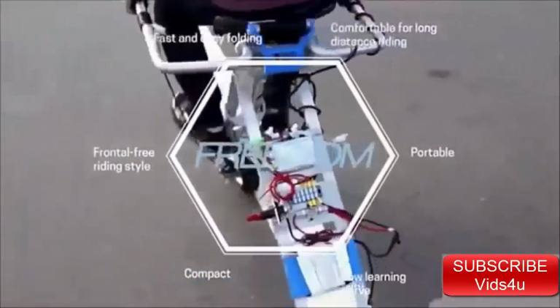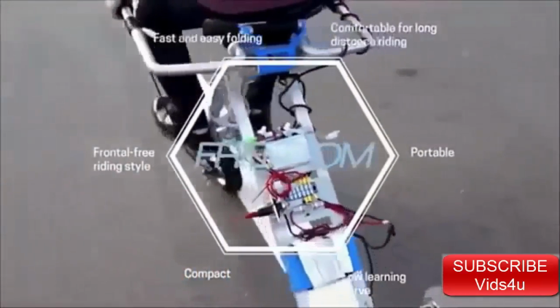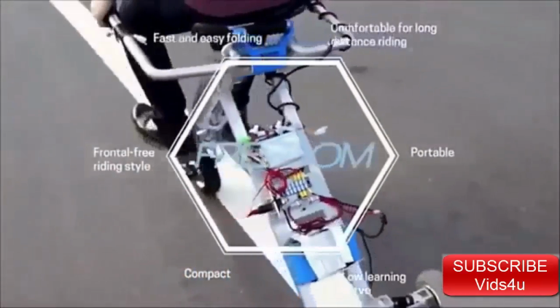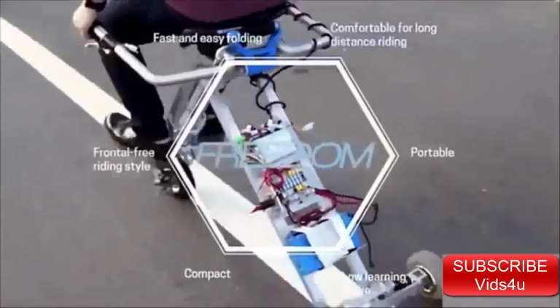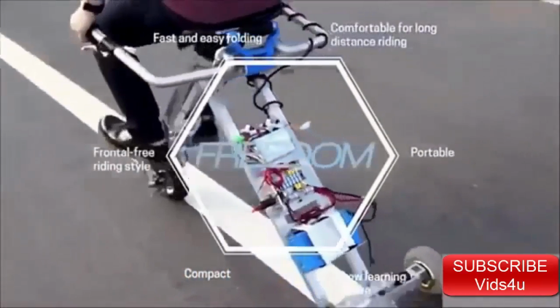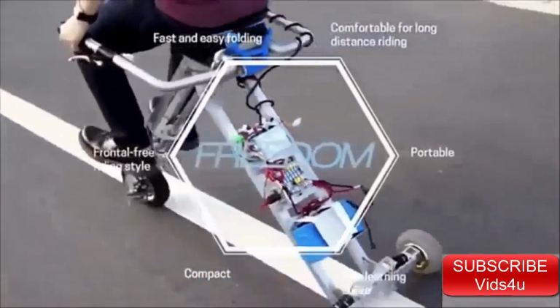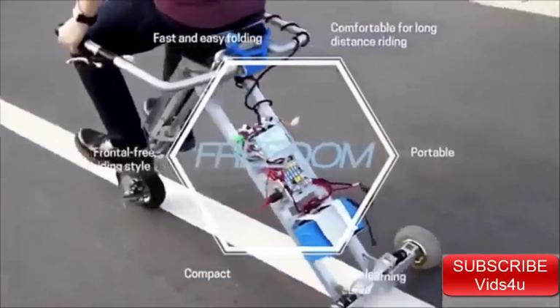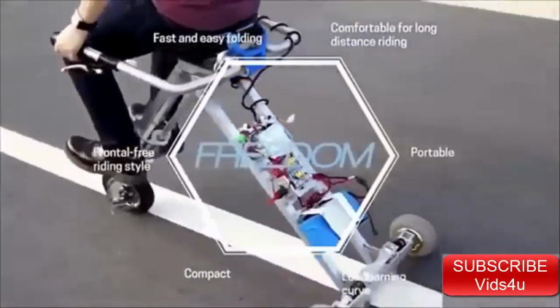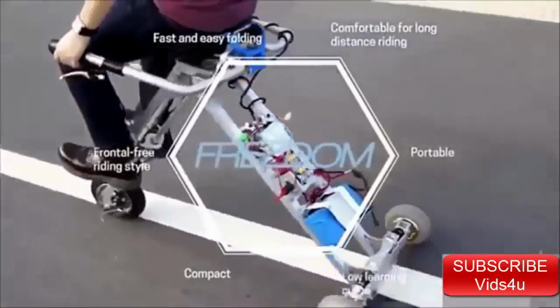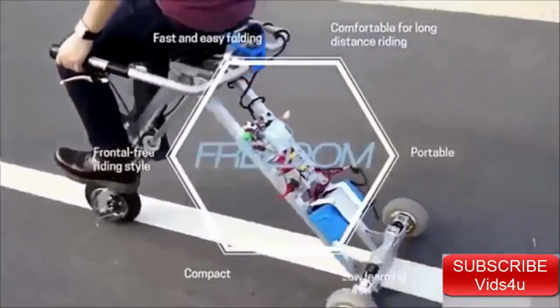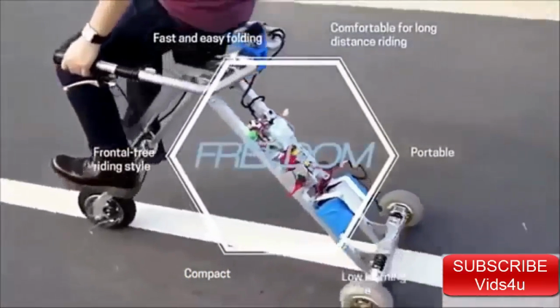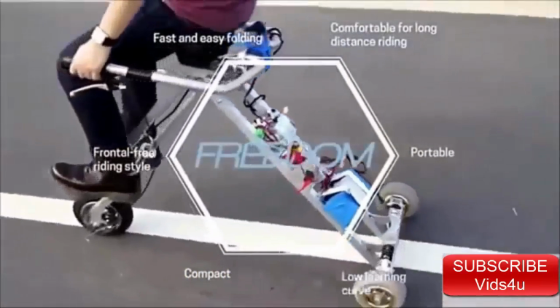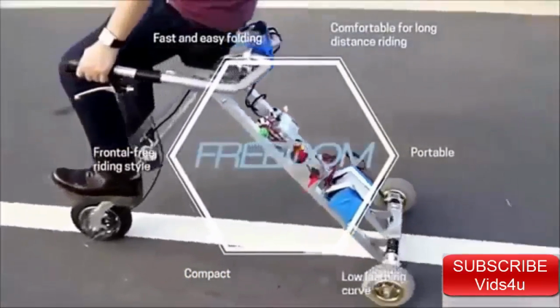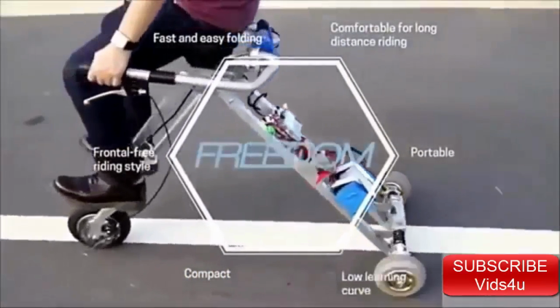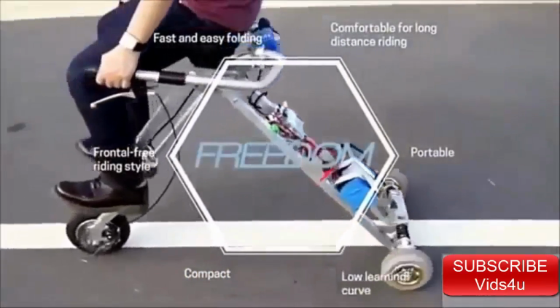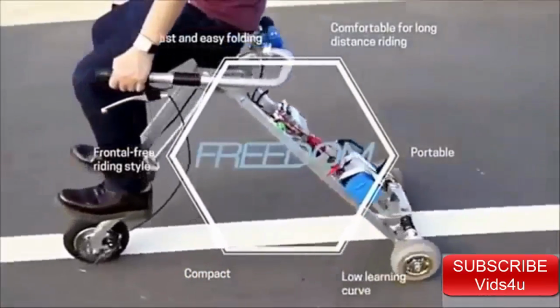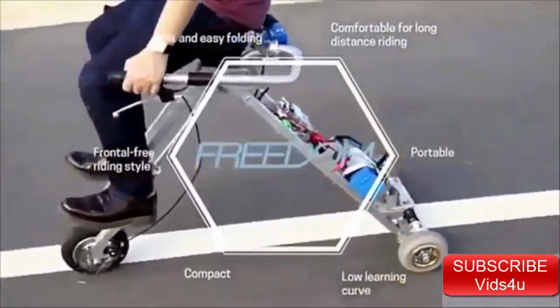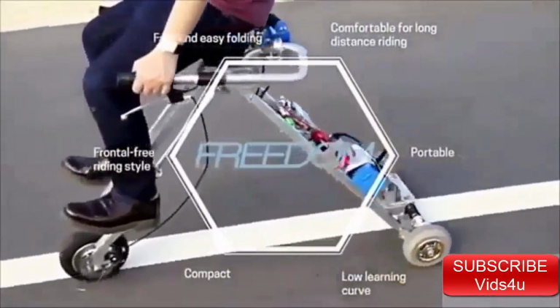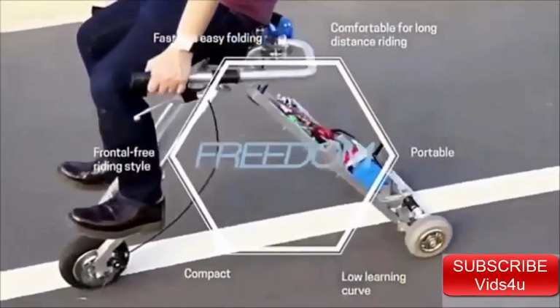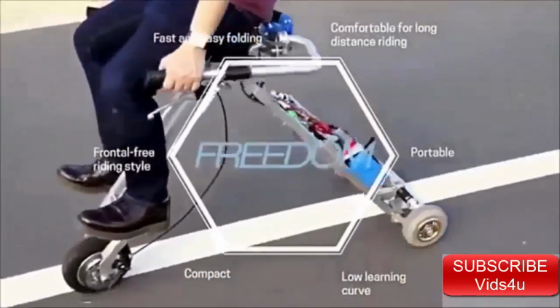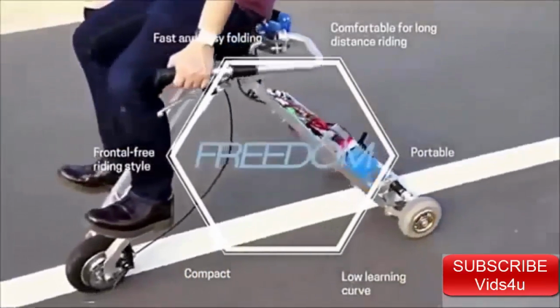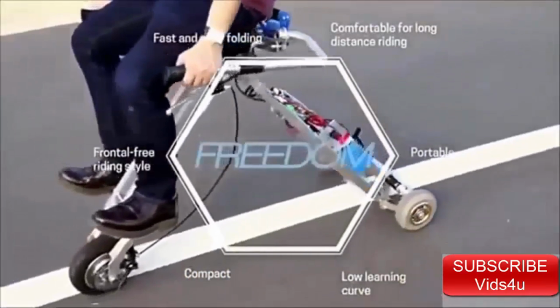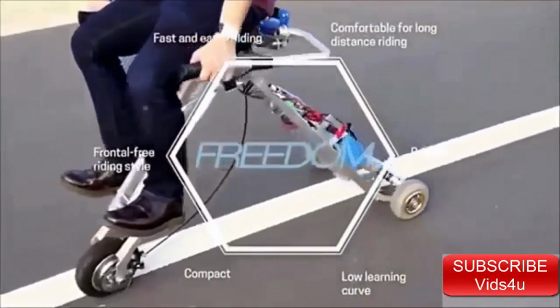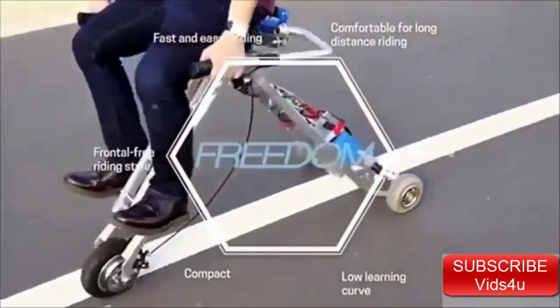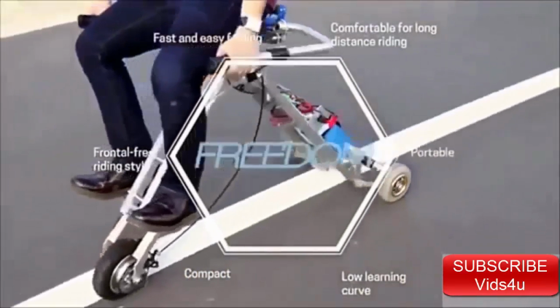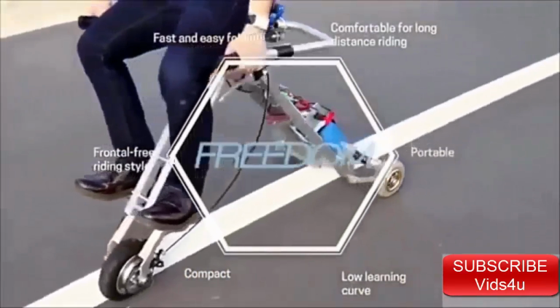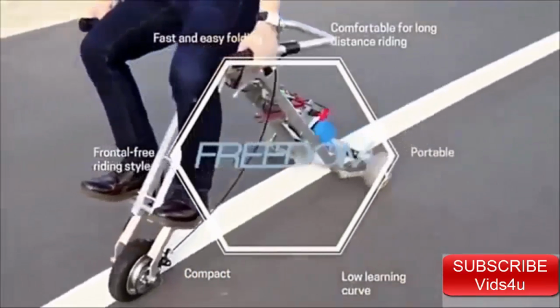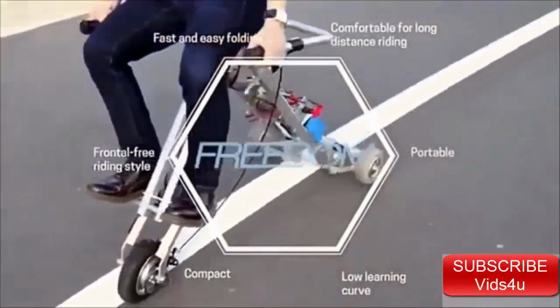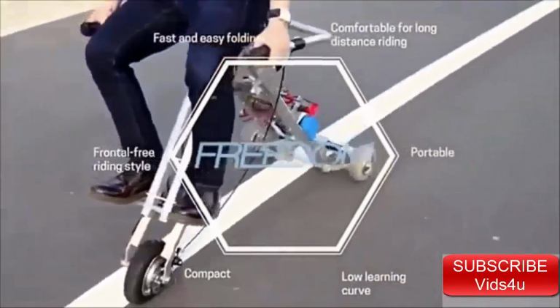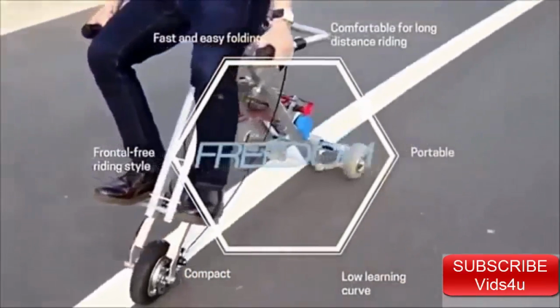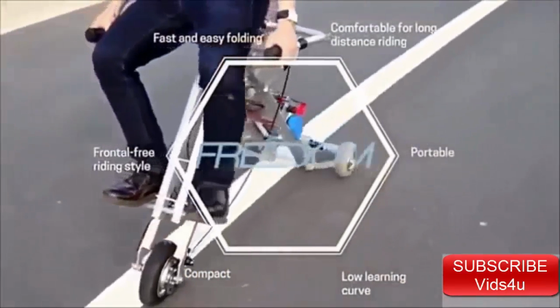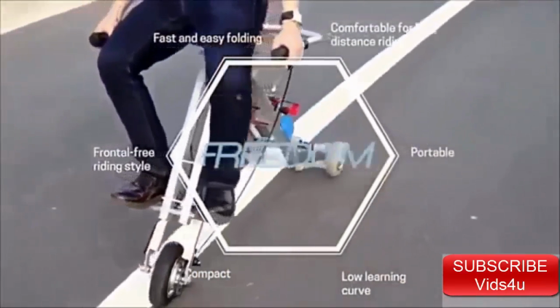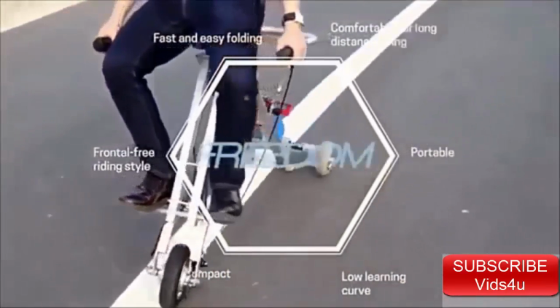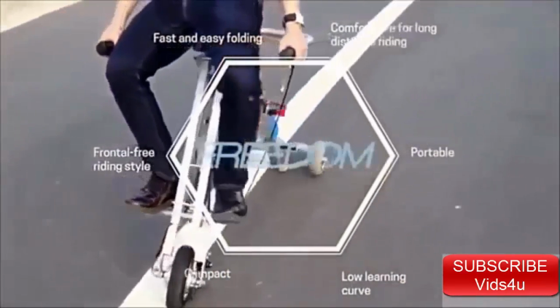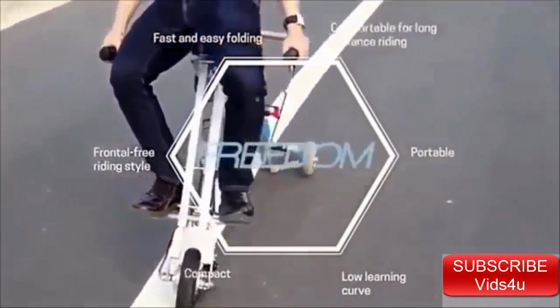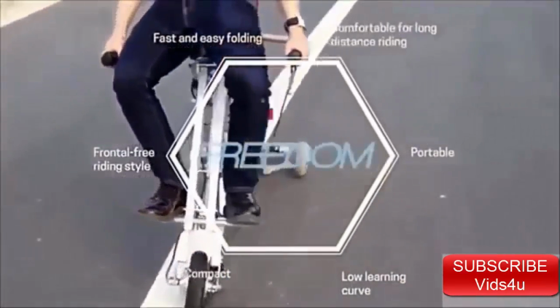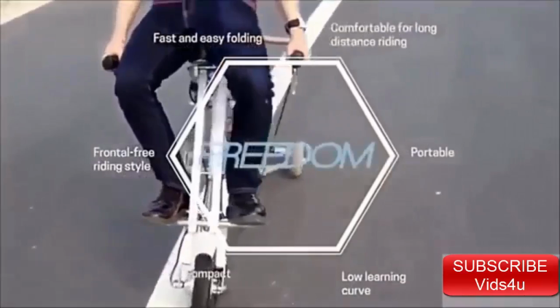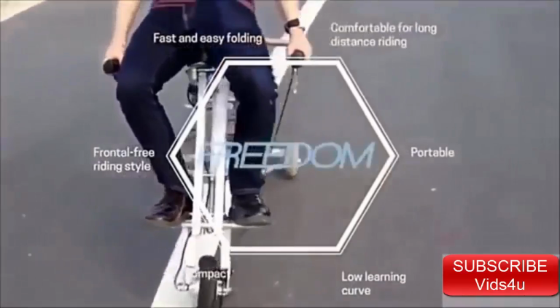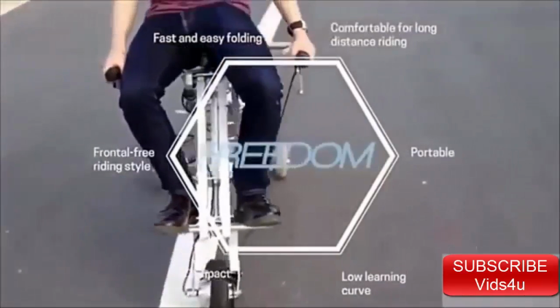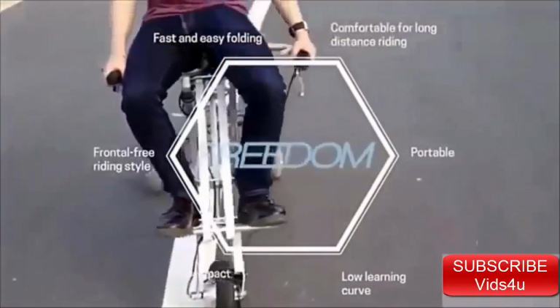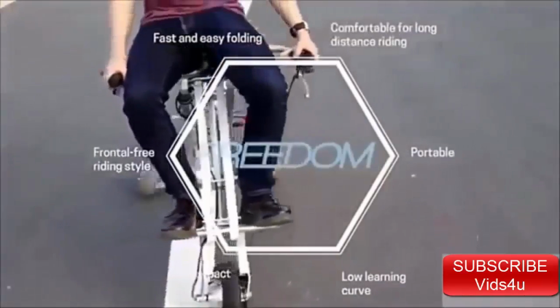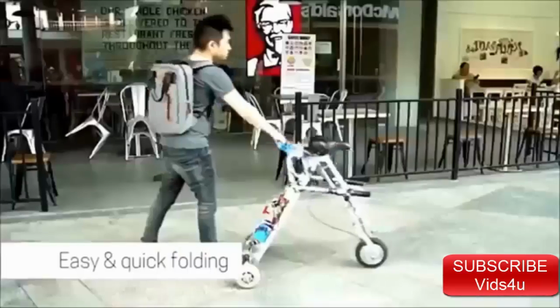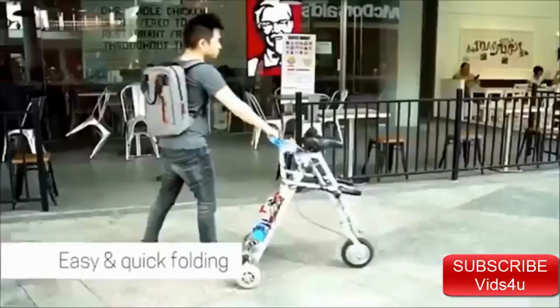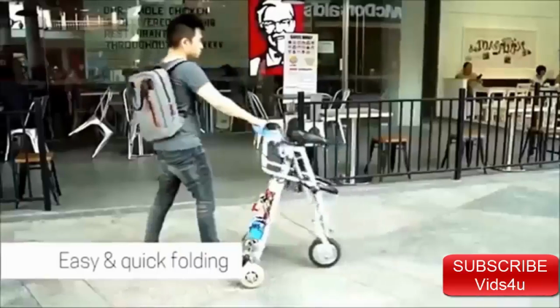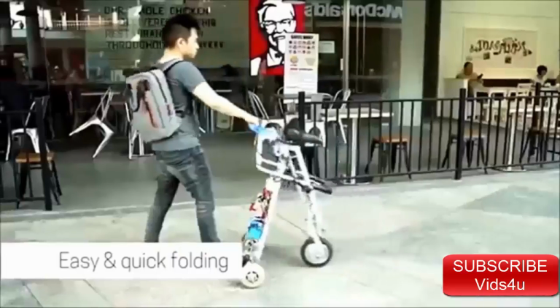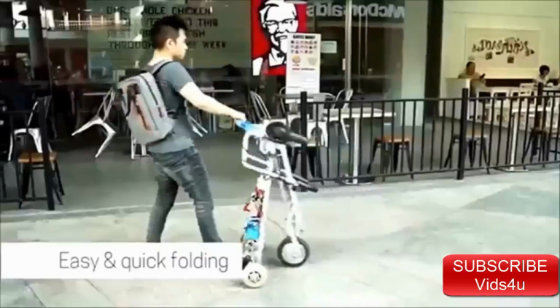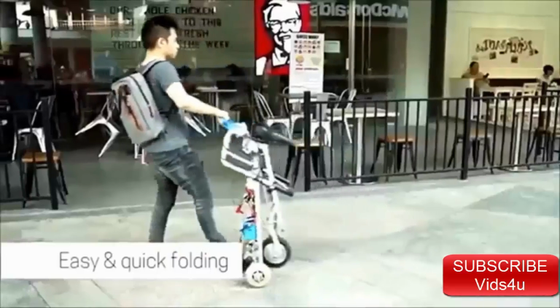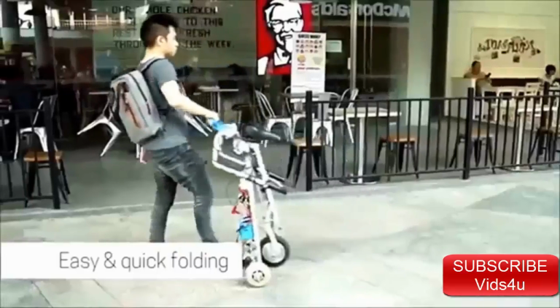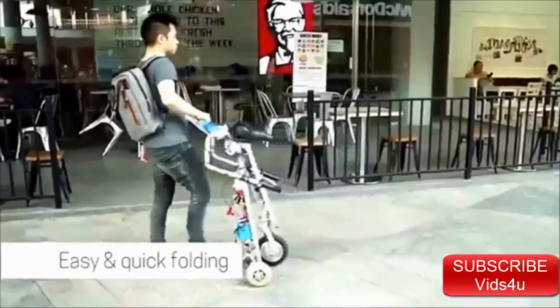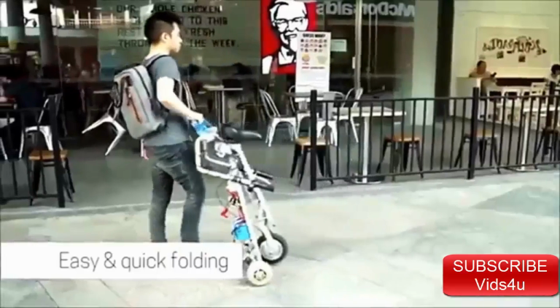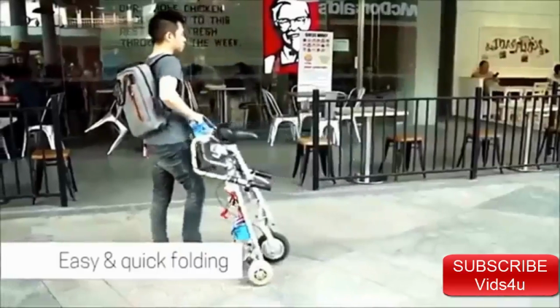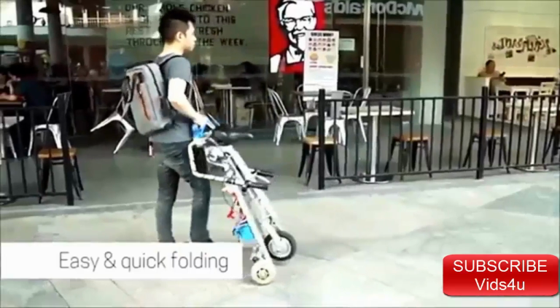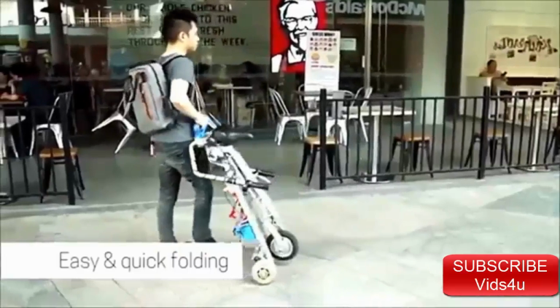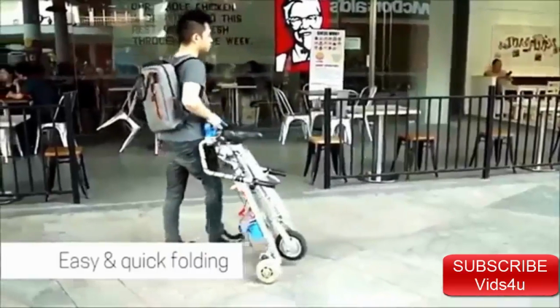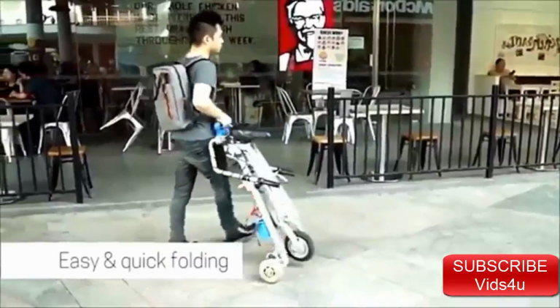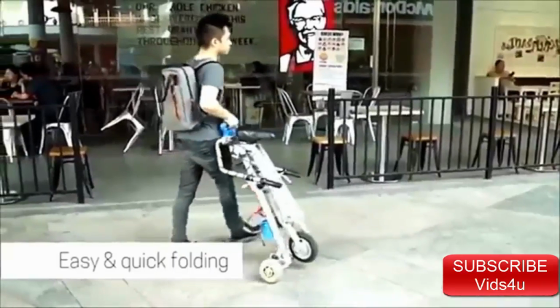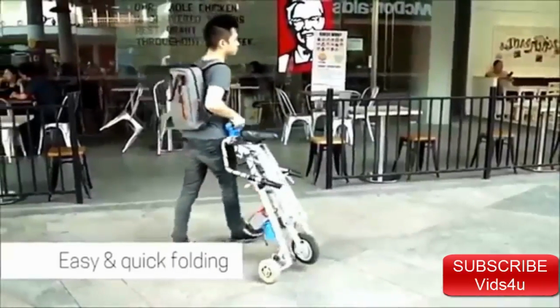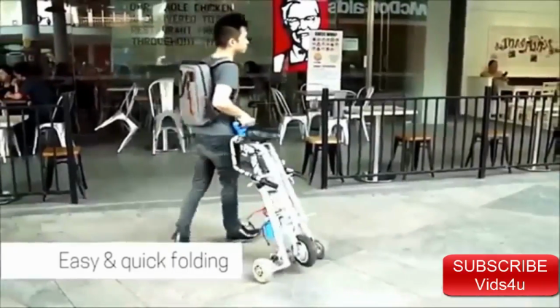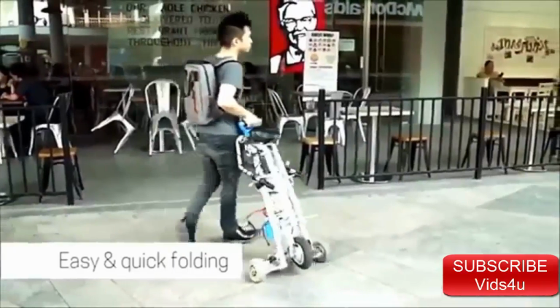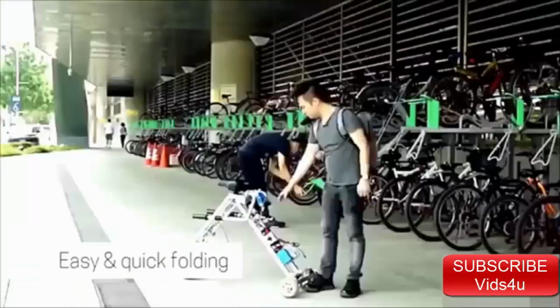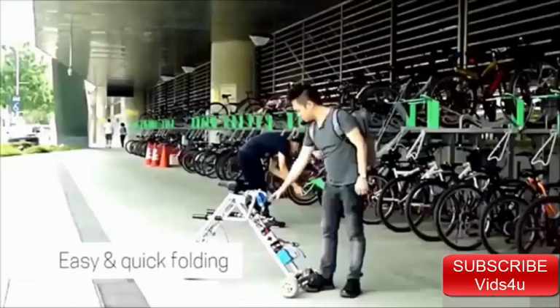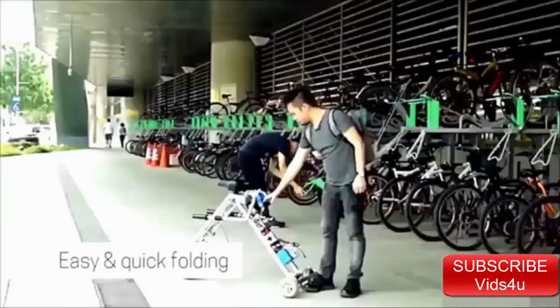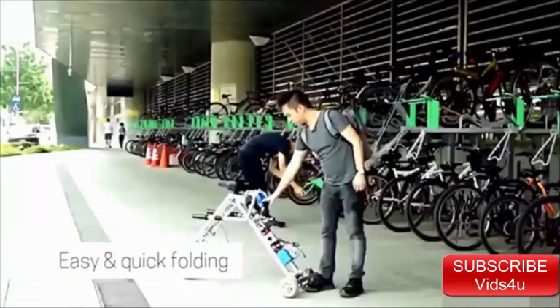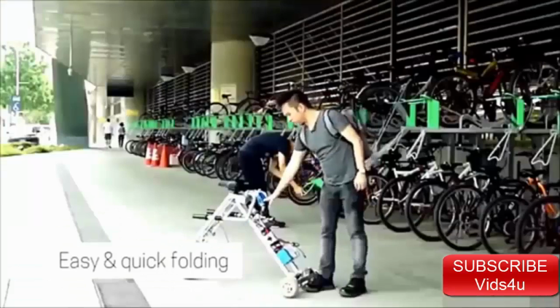Bolt combines portability, ease of folding, comfort, and front-free riding even with a low learning curve.